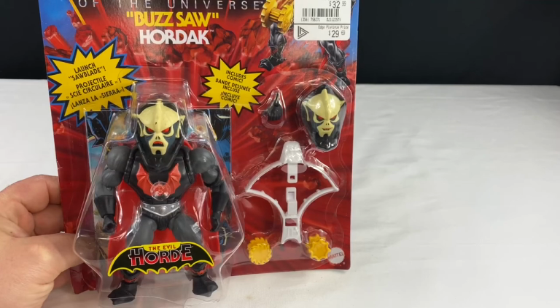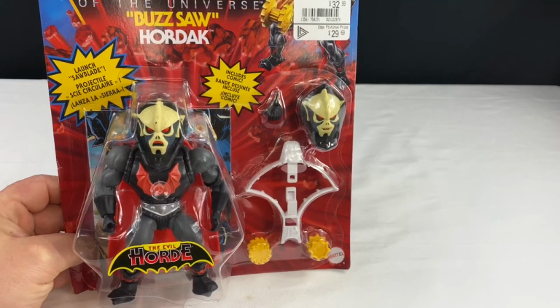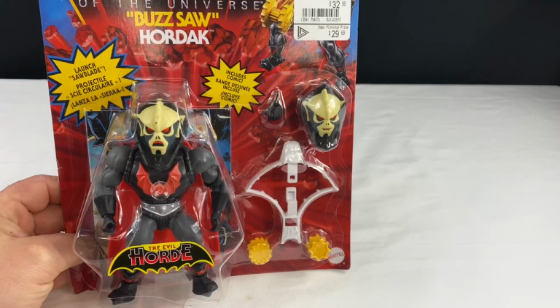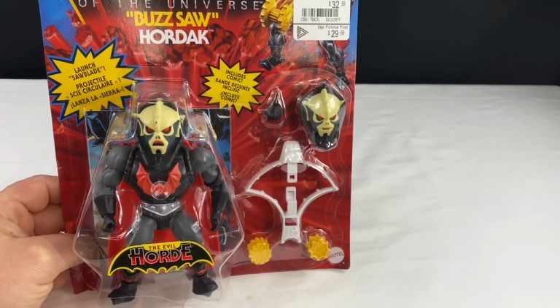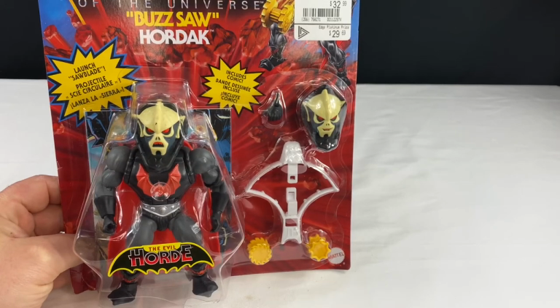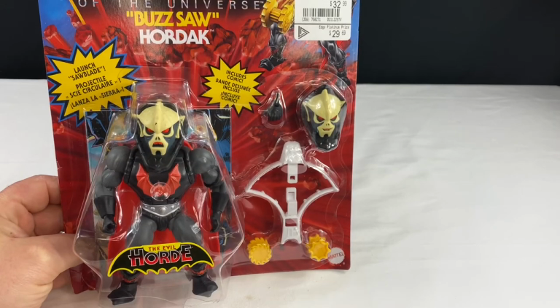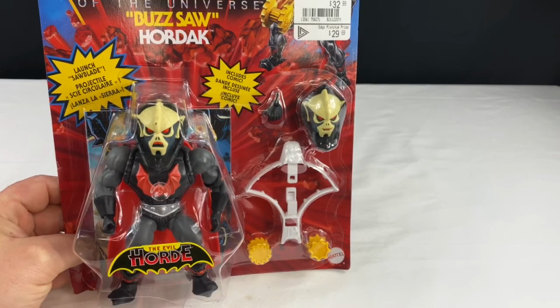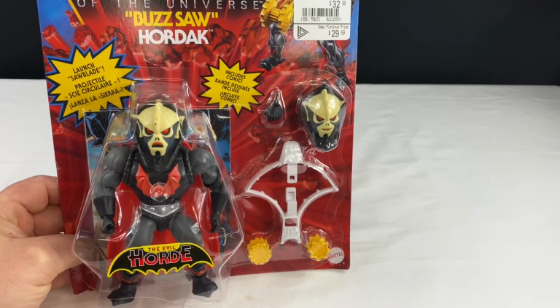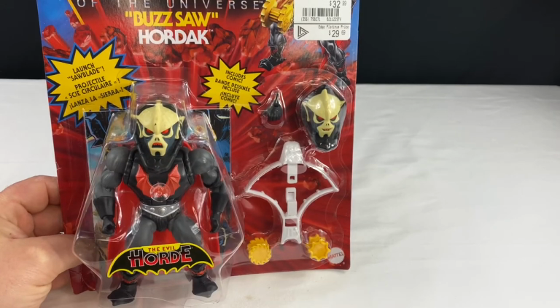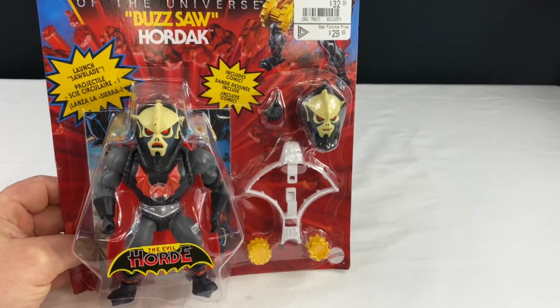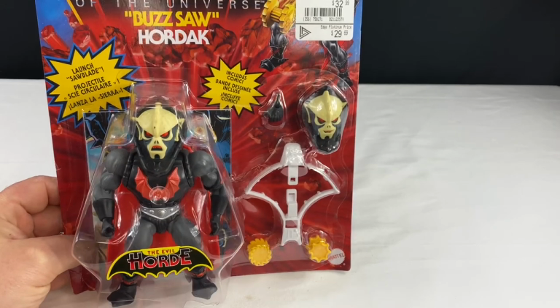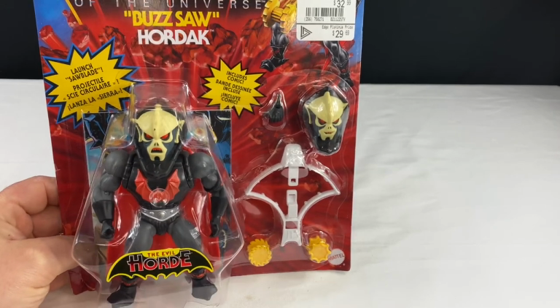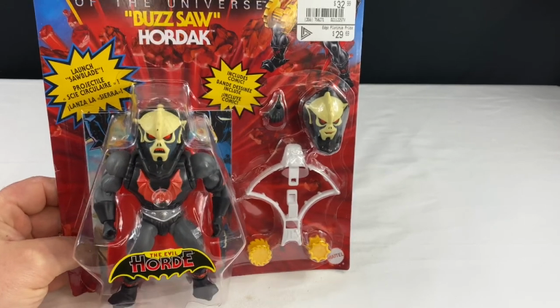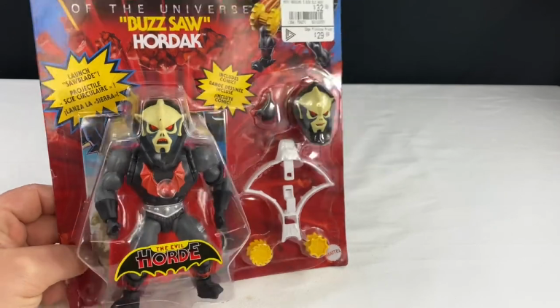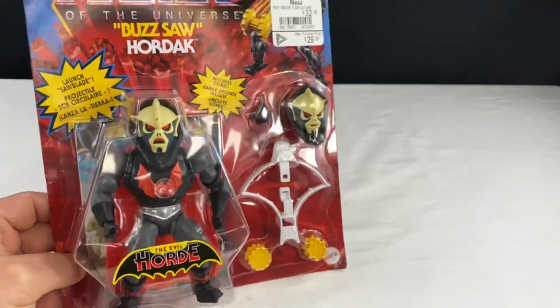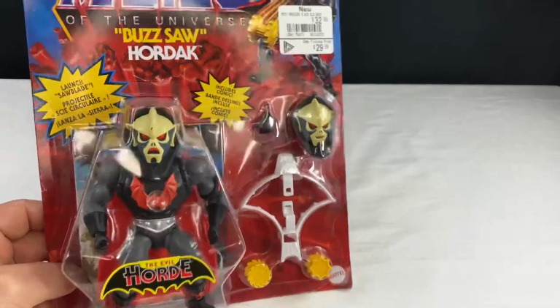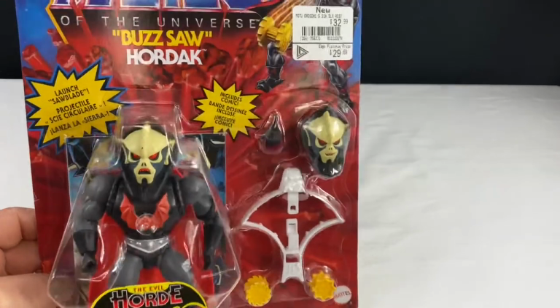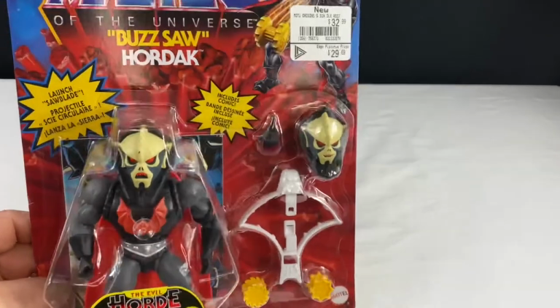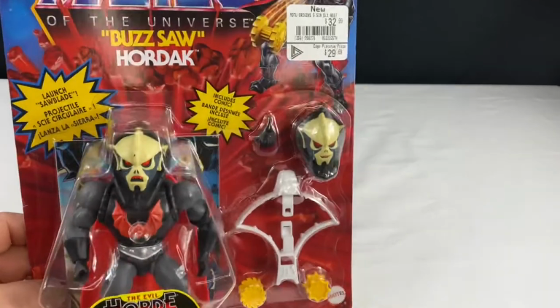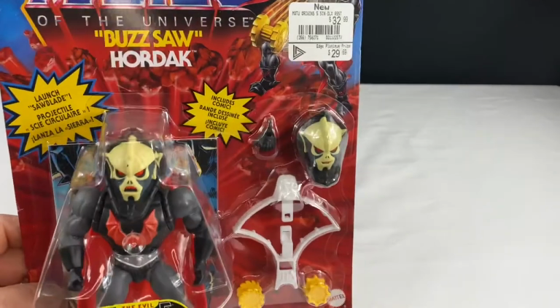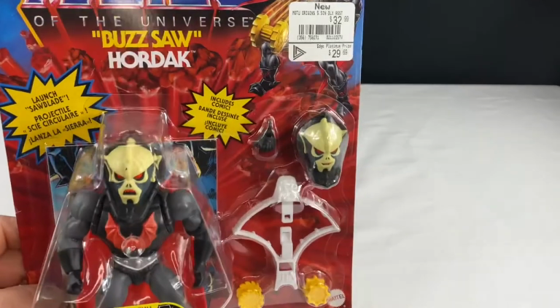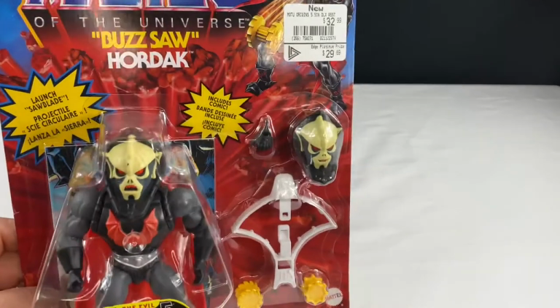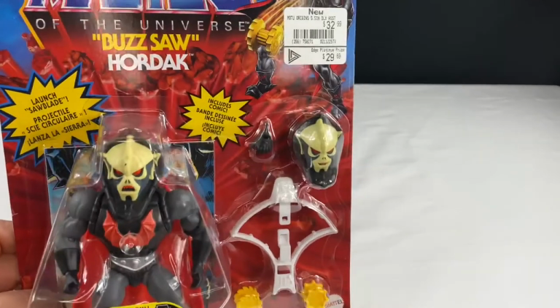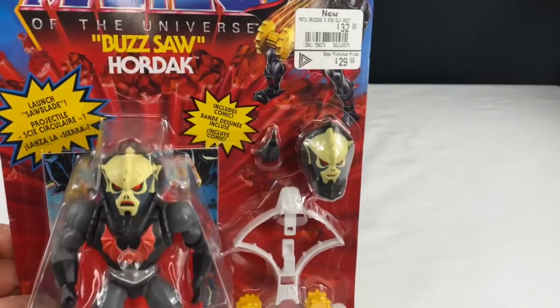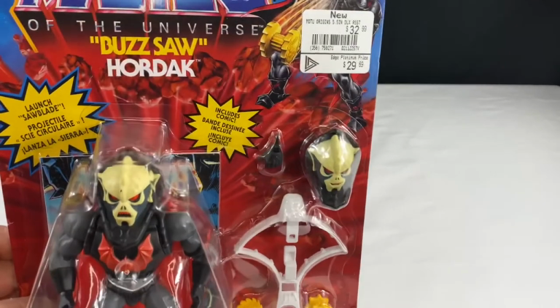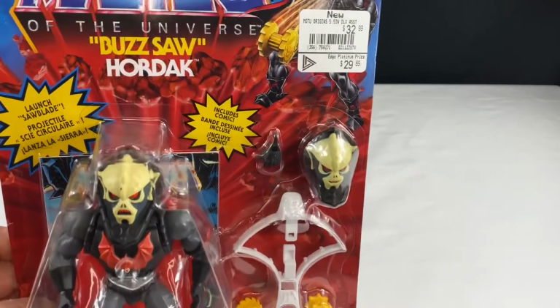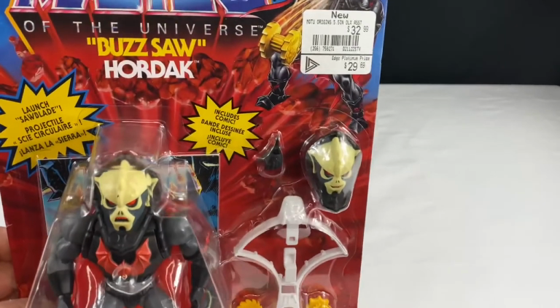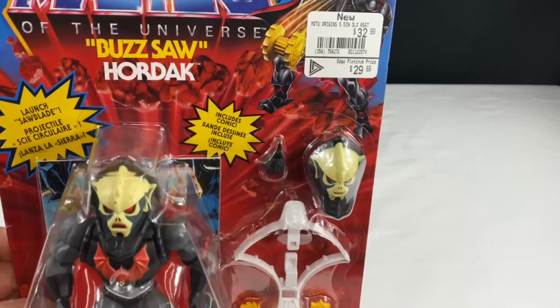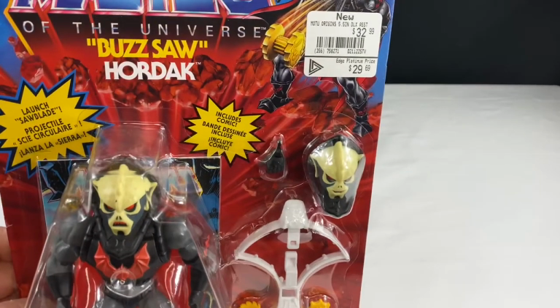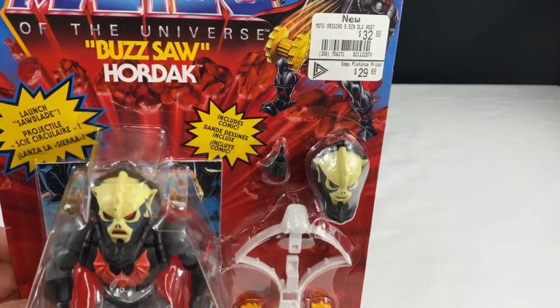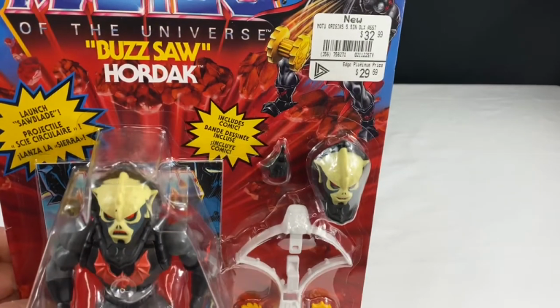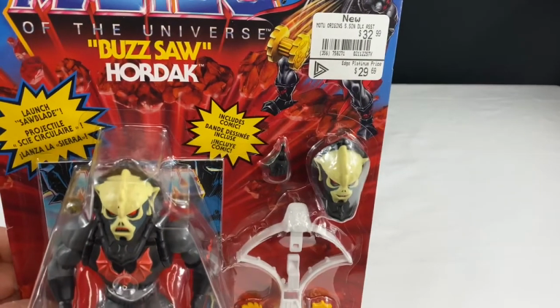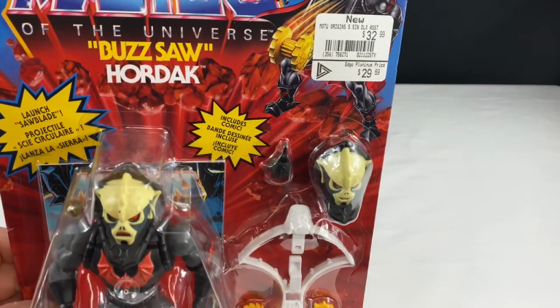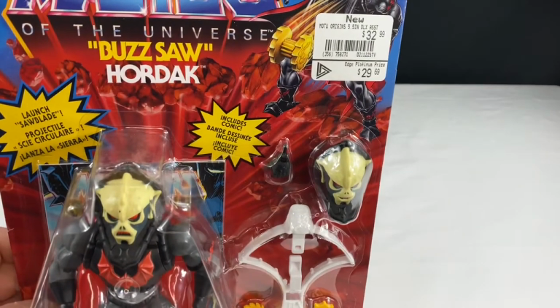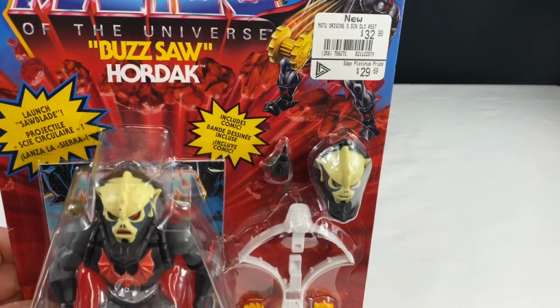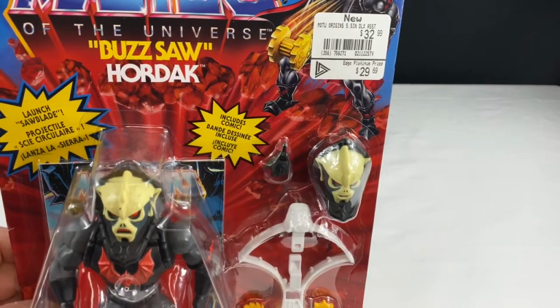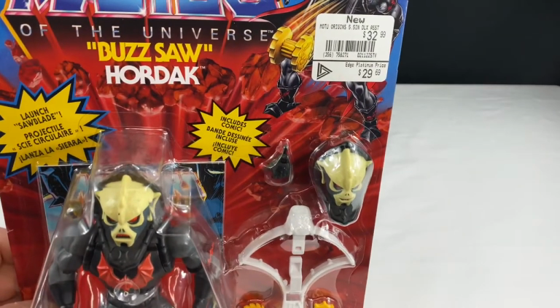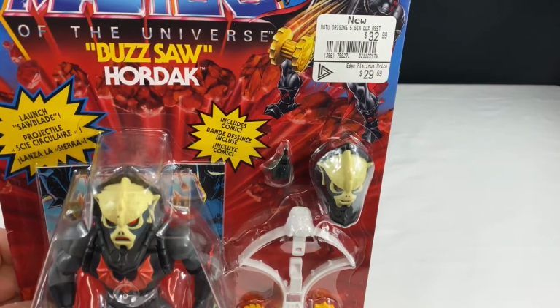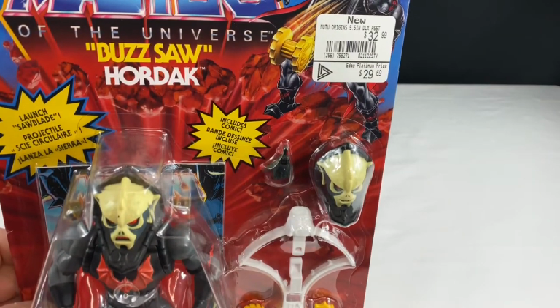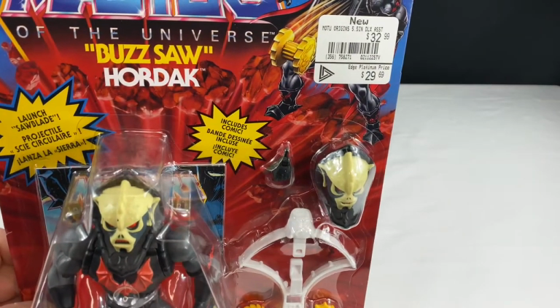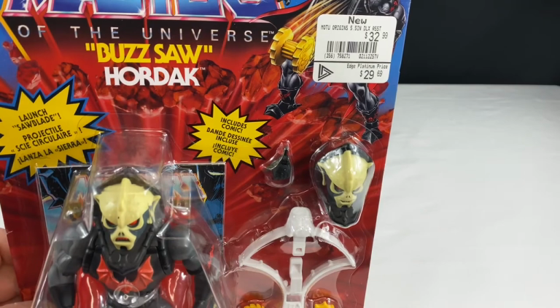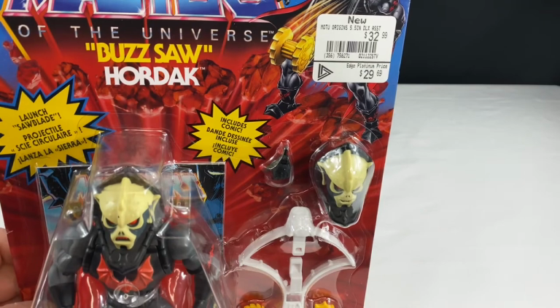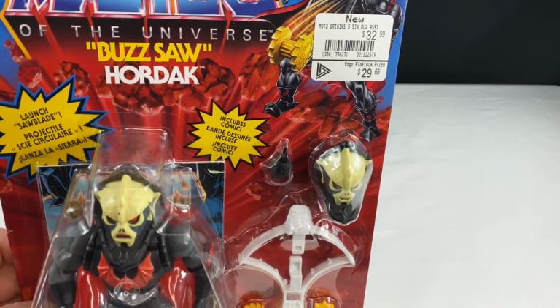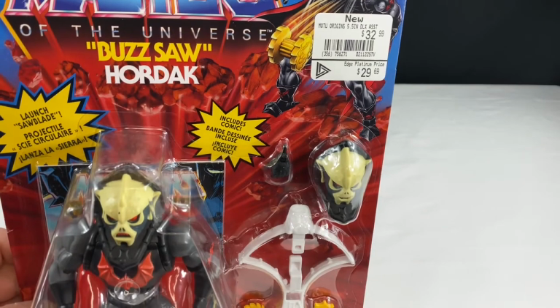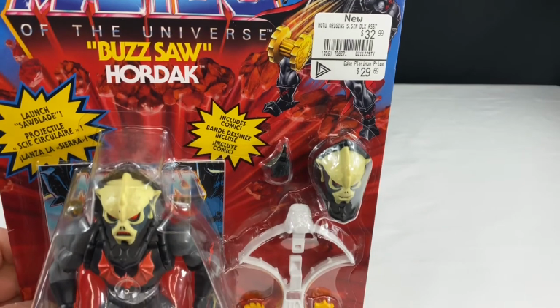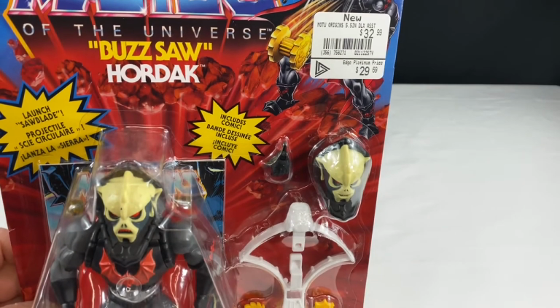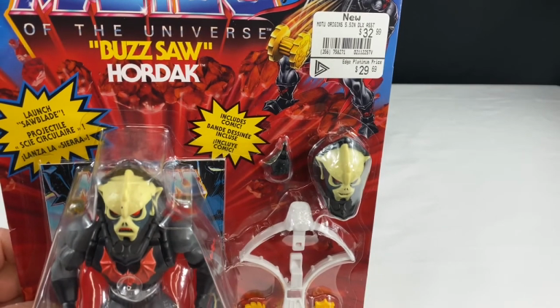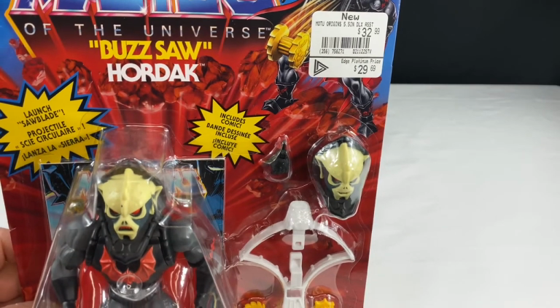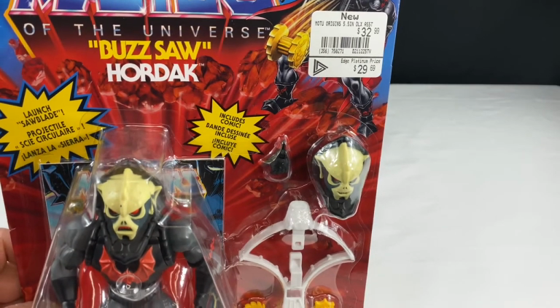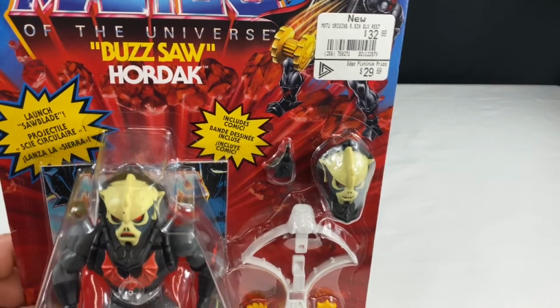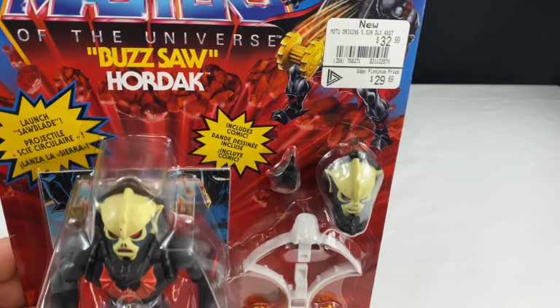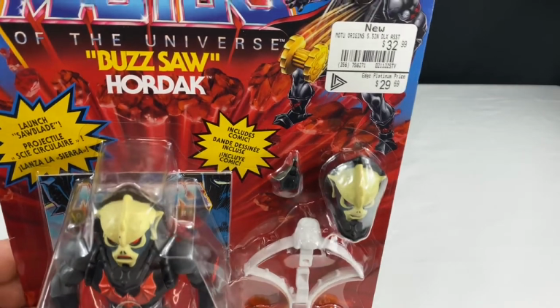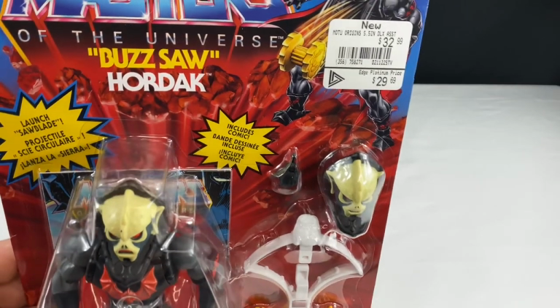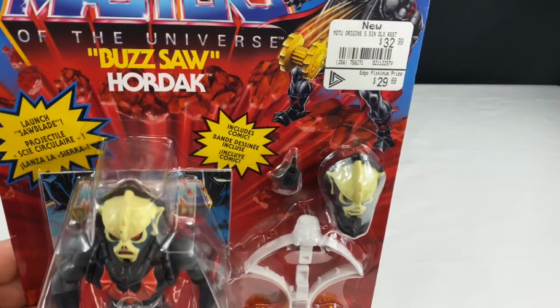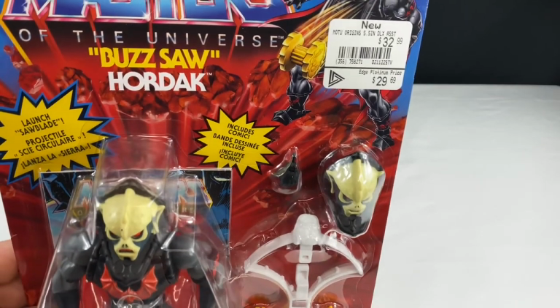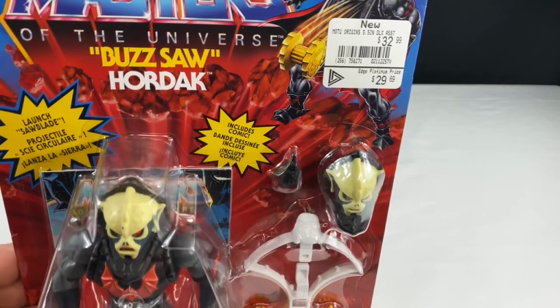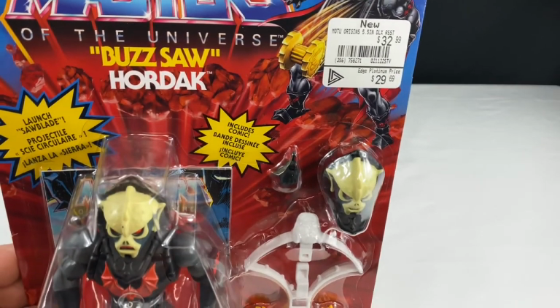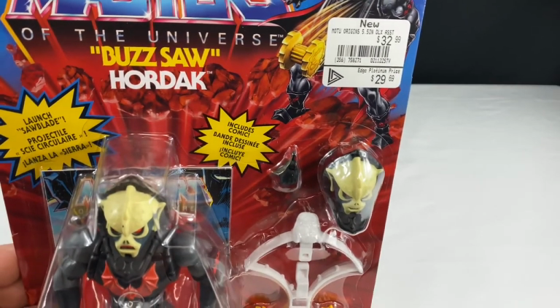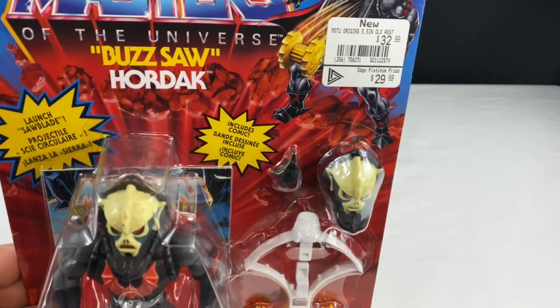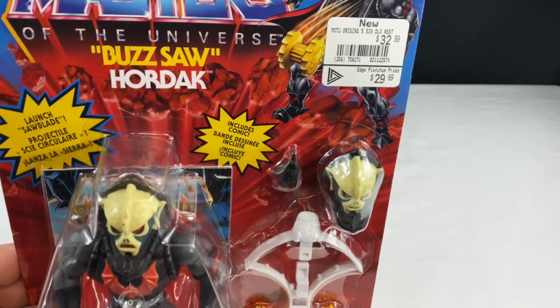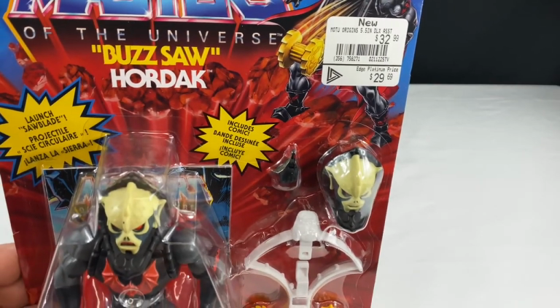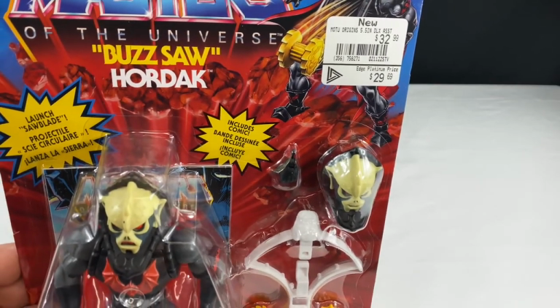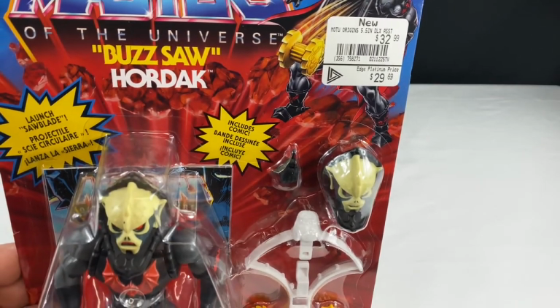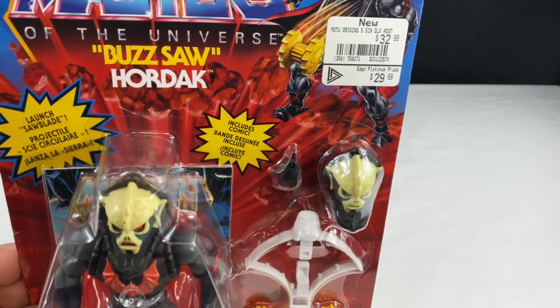In this episode of Toys Bag Zen, I'm going to be taking a look at the Origins Masters of the Universe Buzzsaw Hordak.